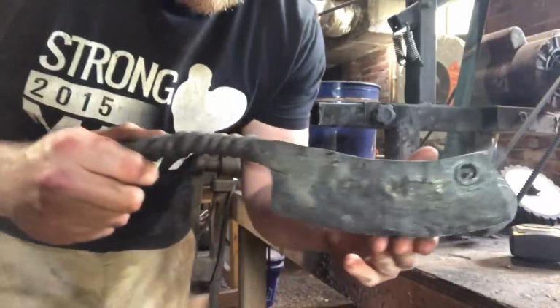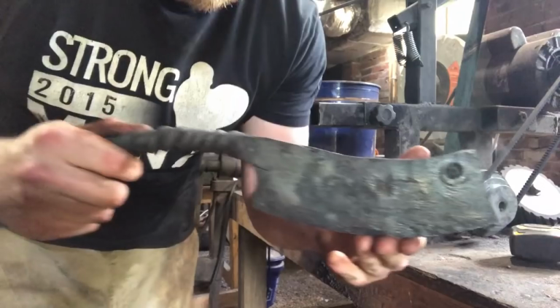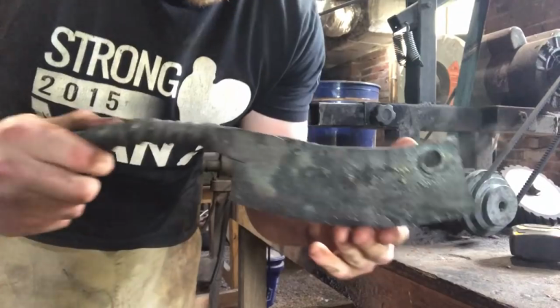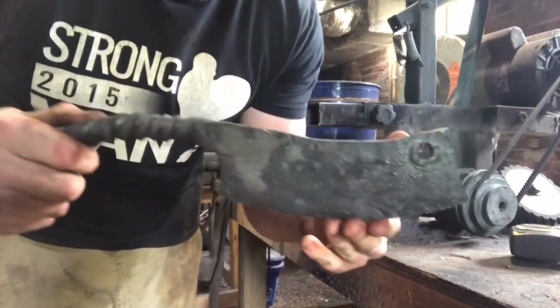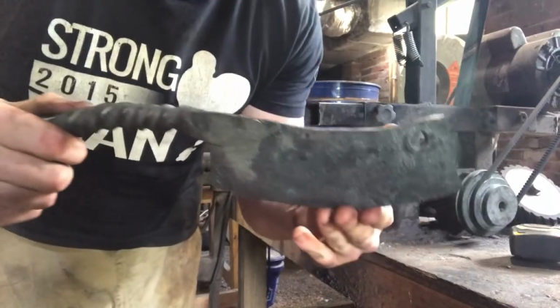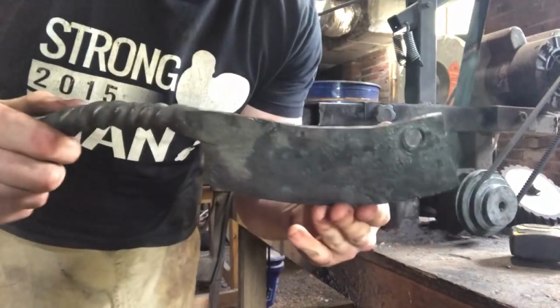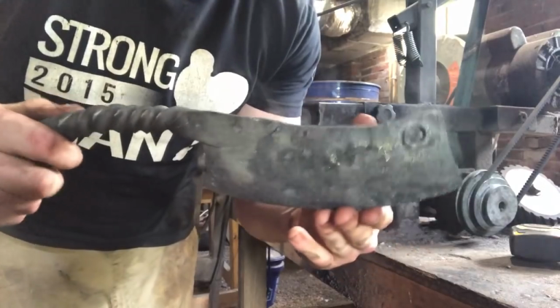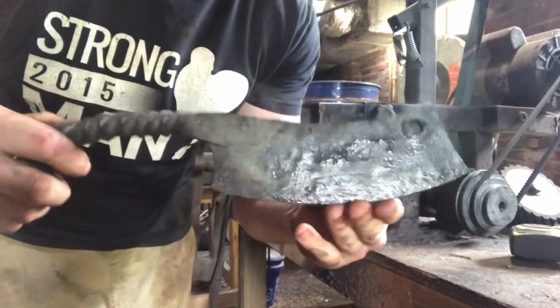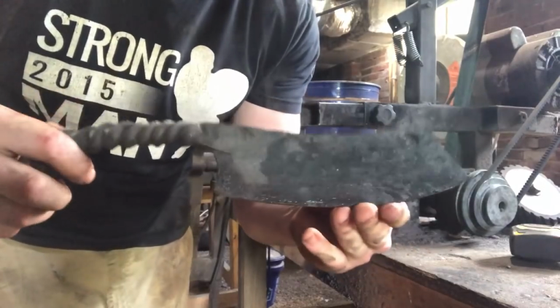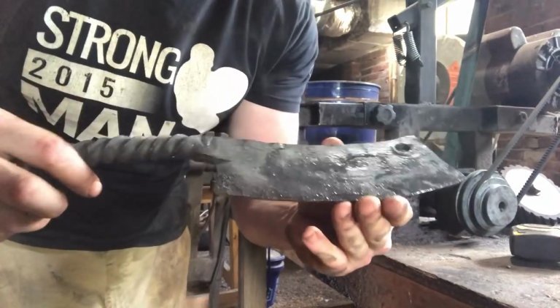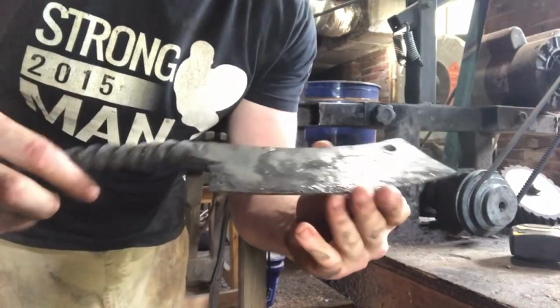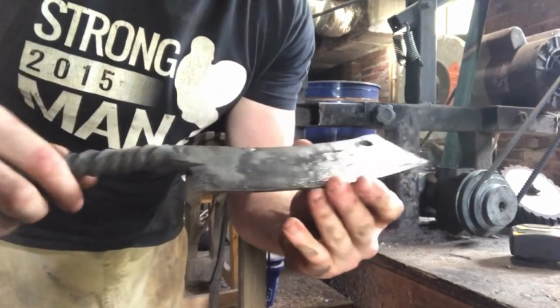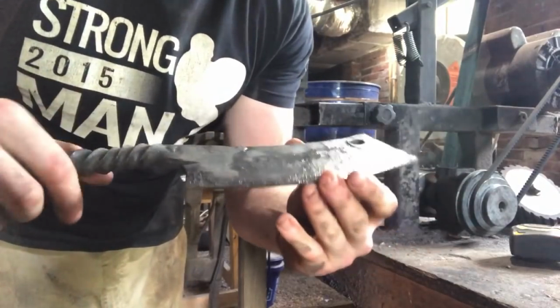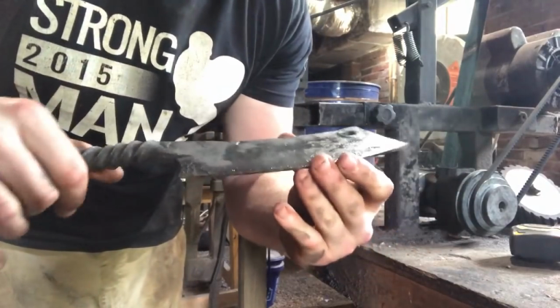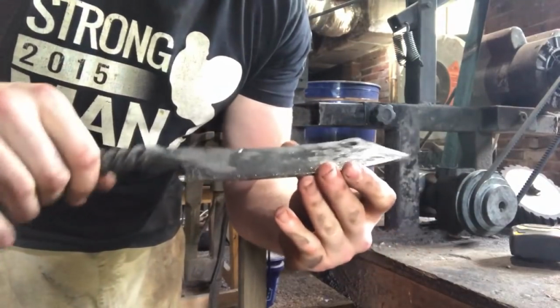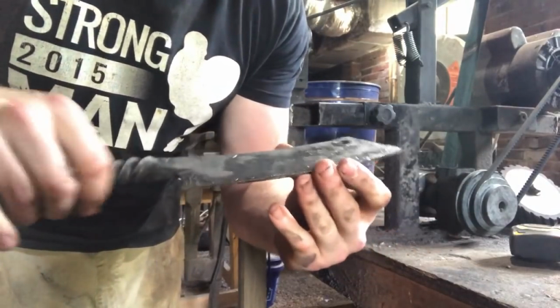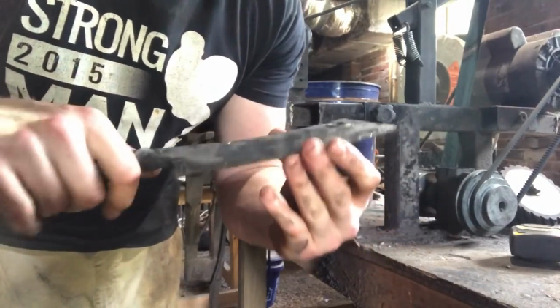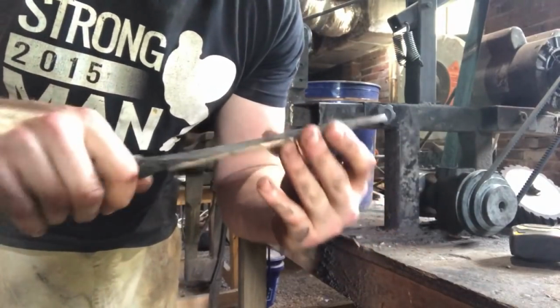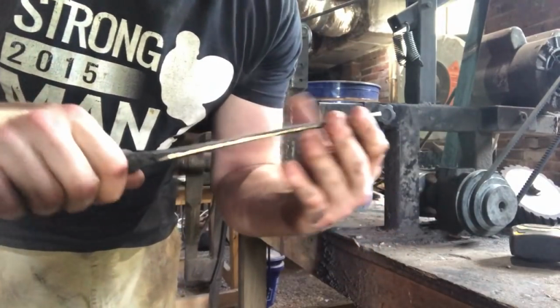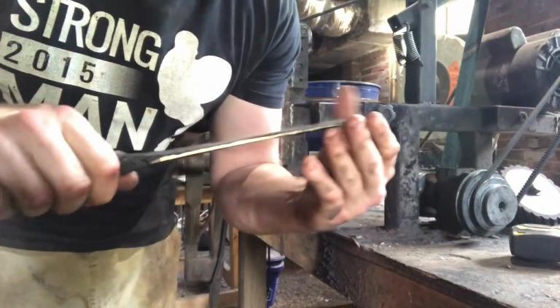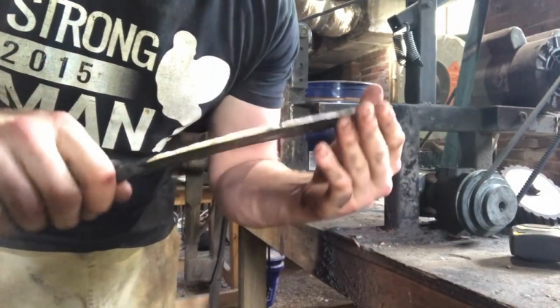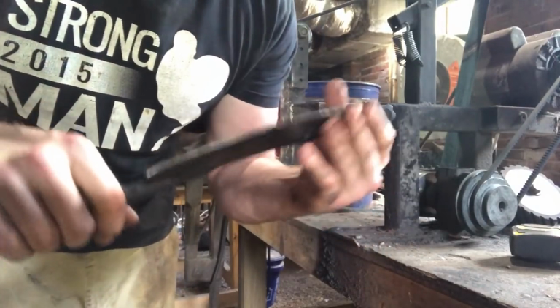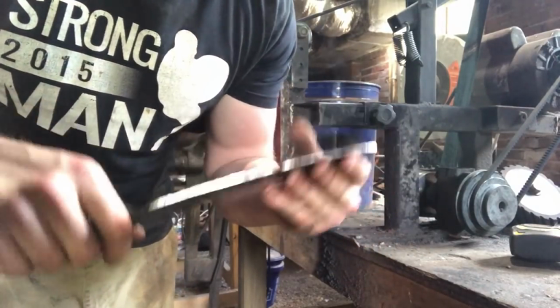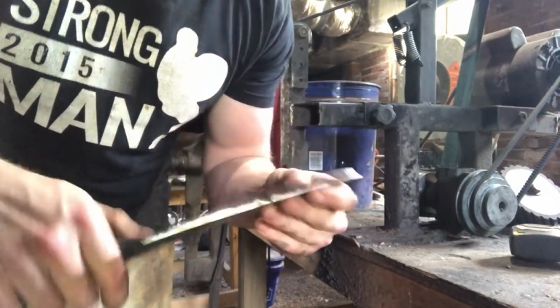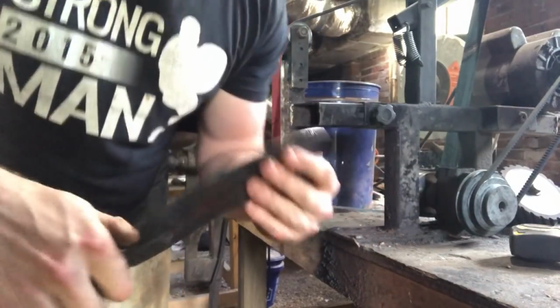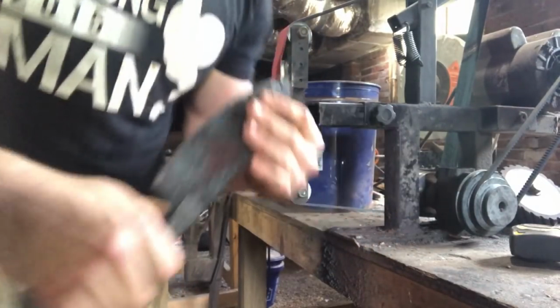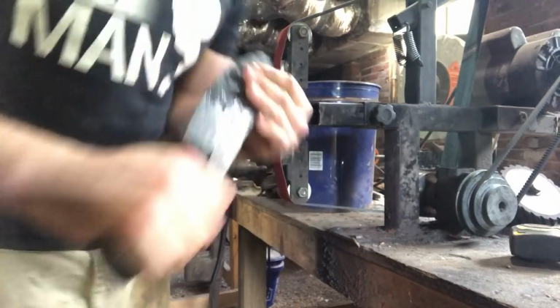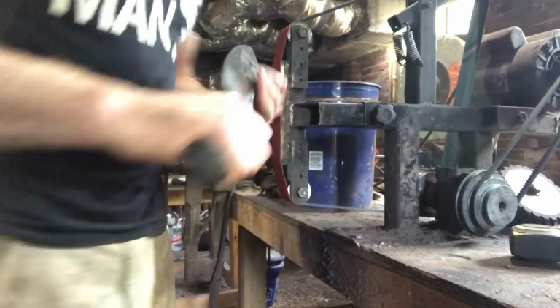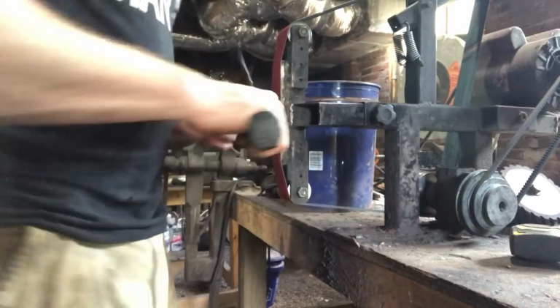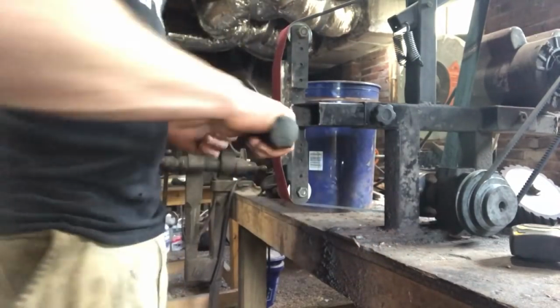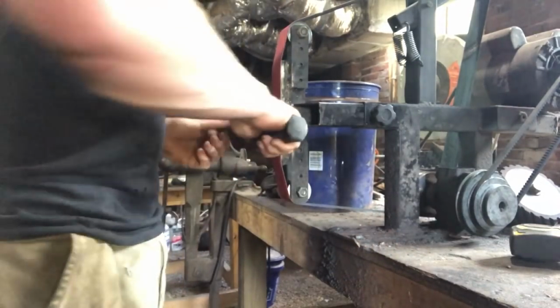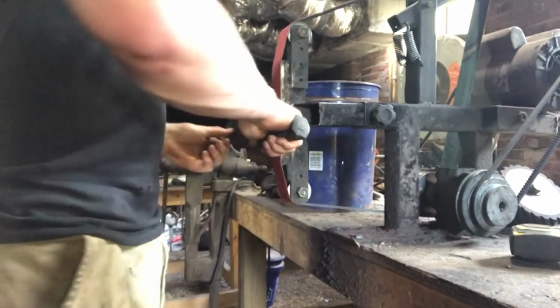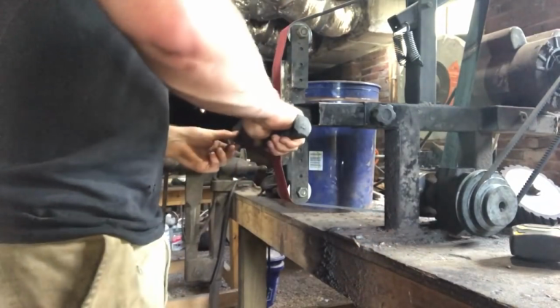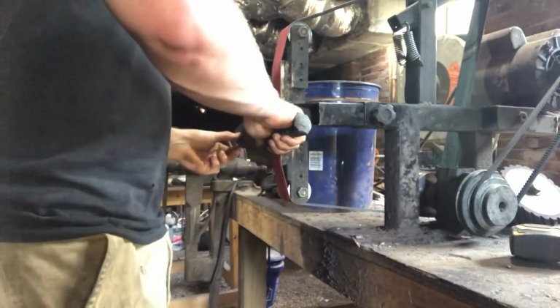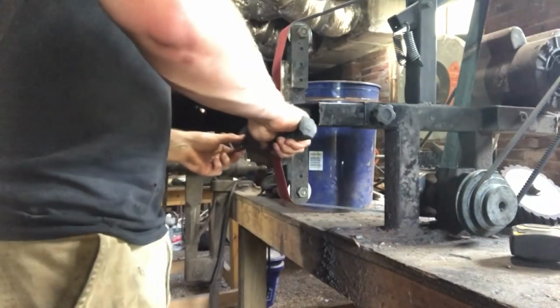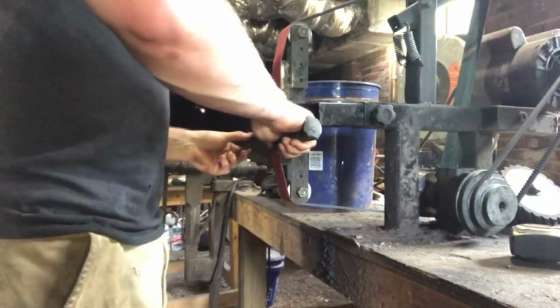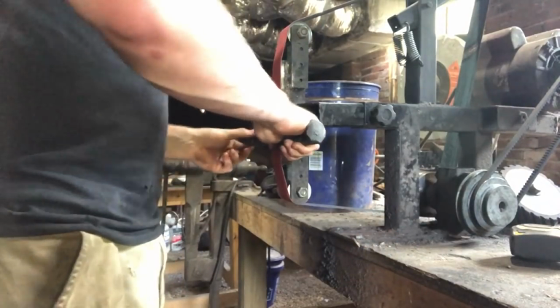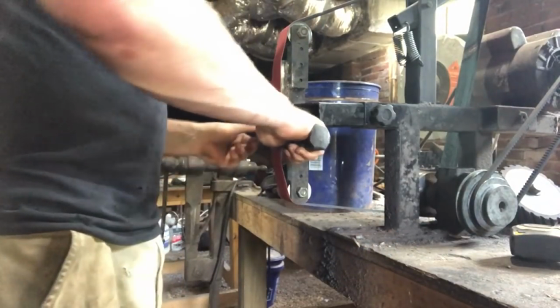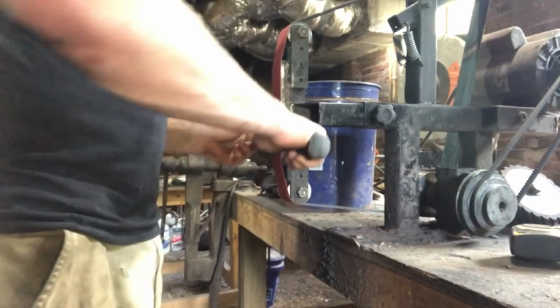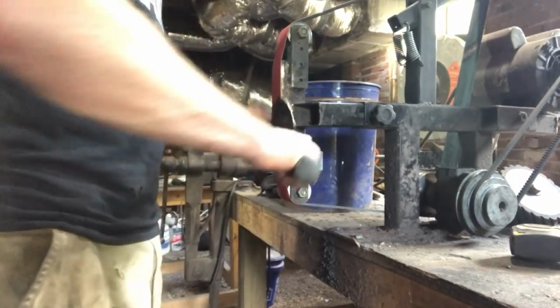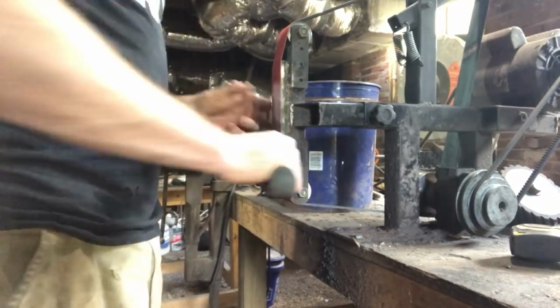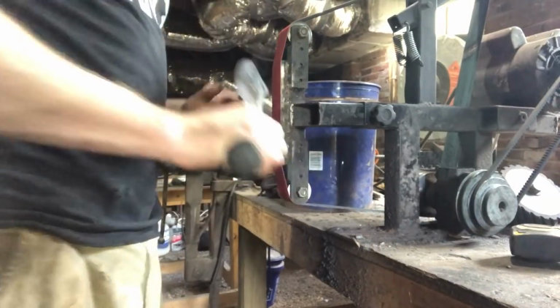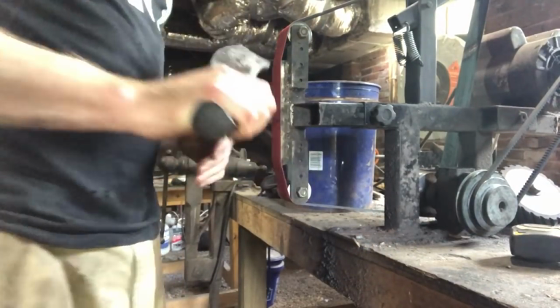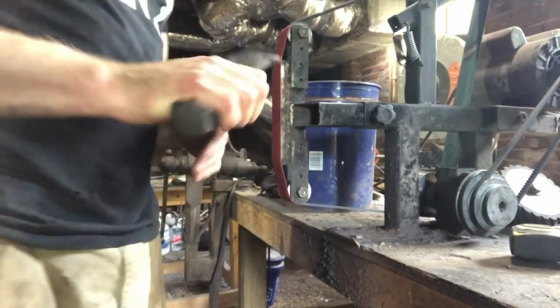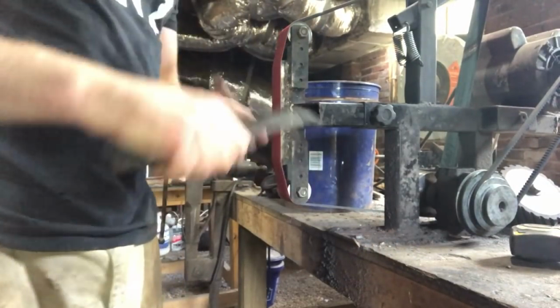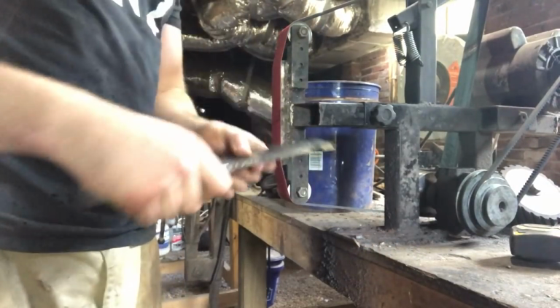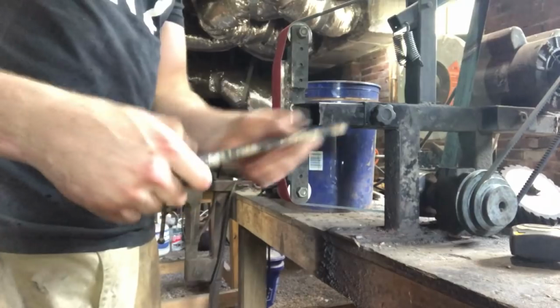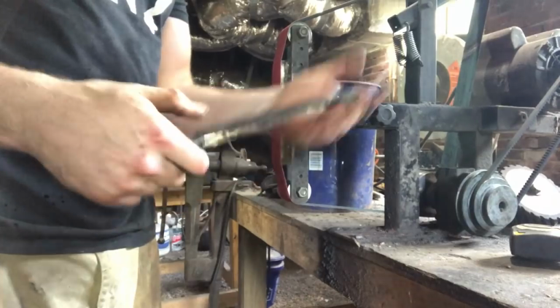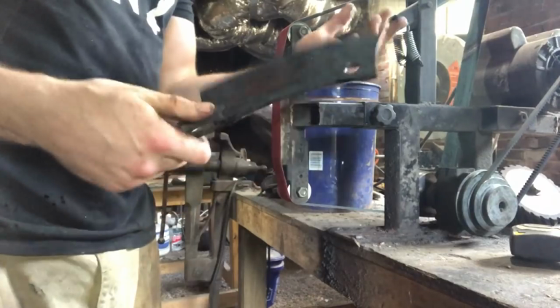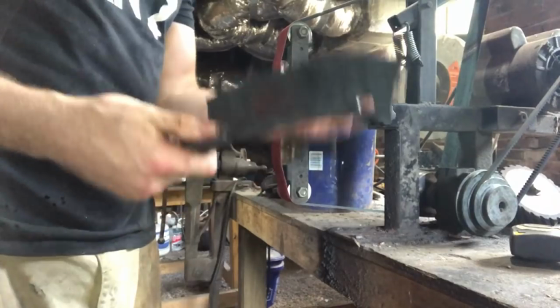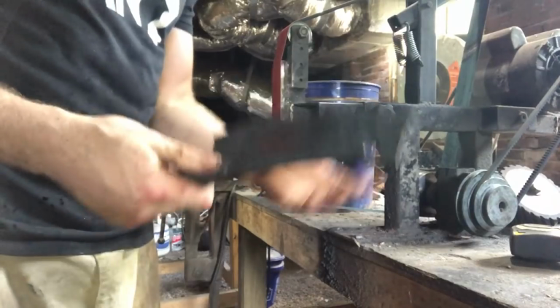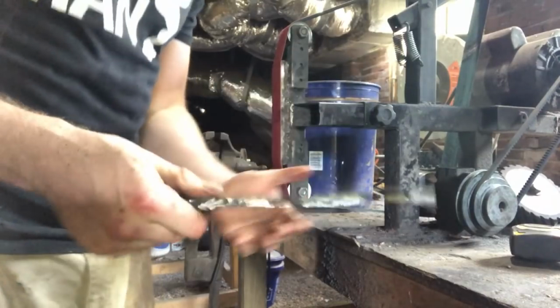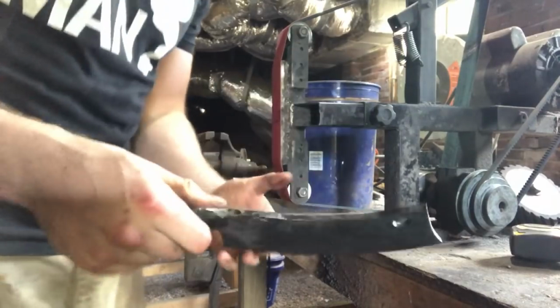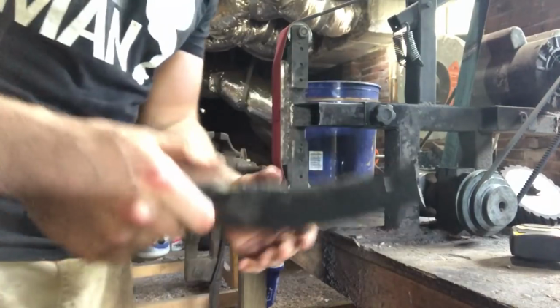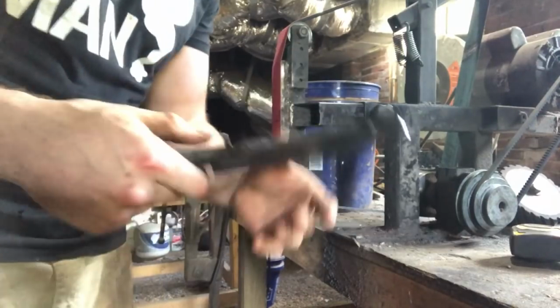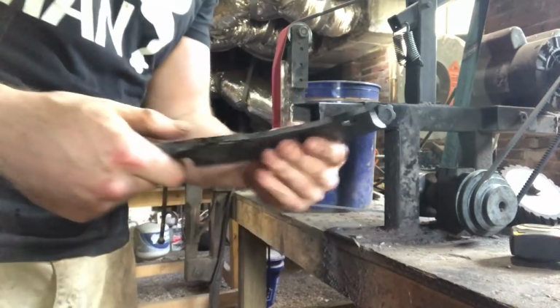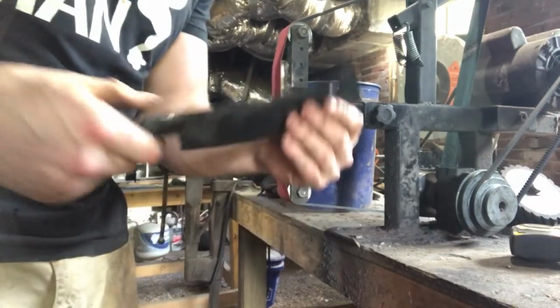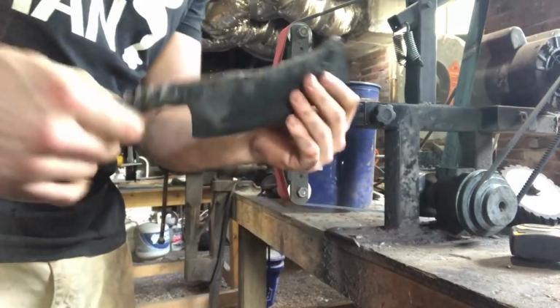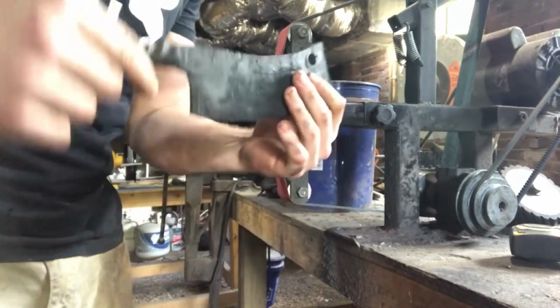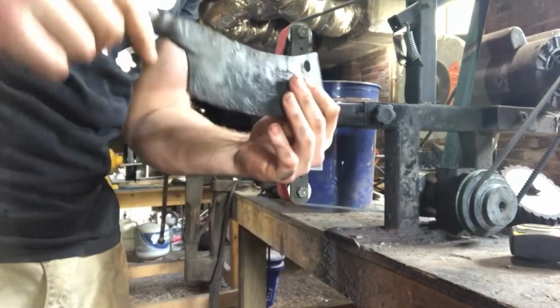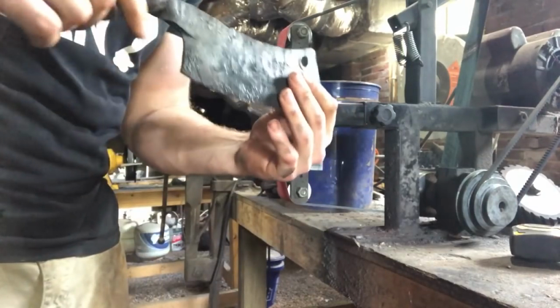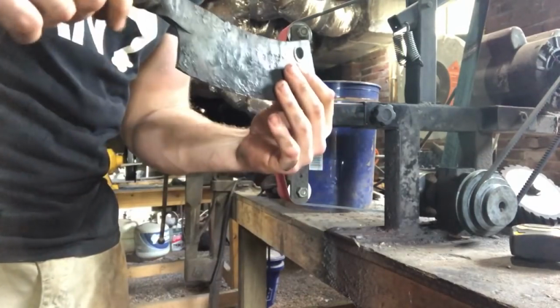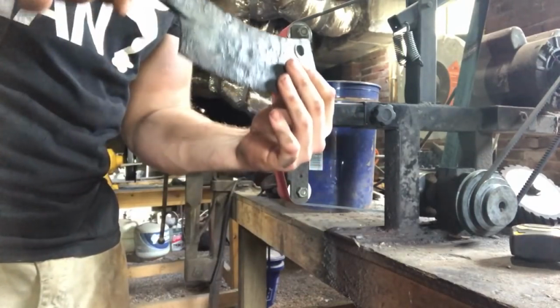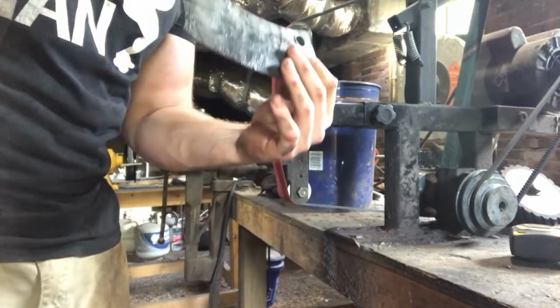Here we are at the bench grinder. Moving right along — profile's done. All that's left now is to do the bevels, bring it down to pre-heat-treat thickness, and heat treat this thing.